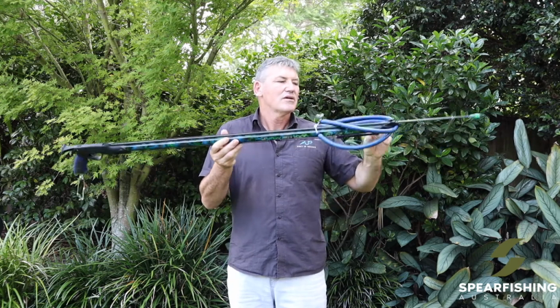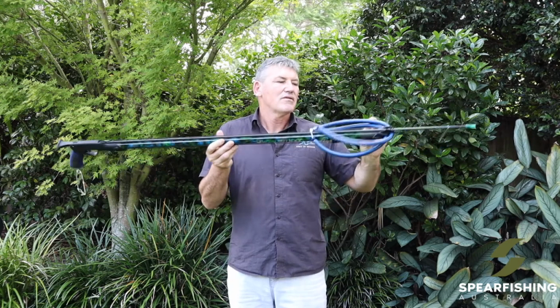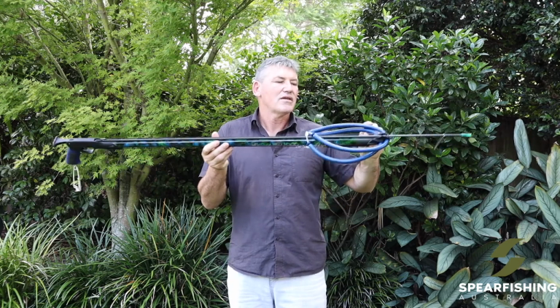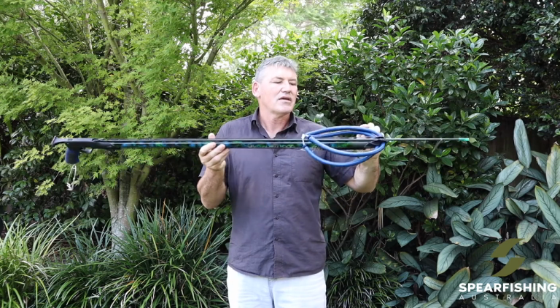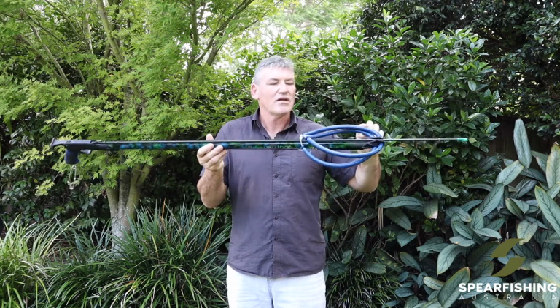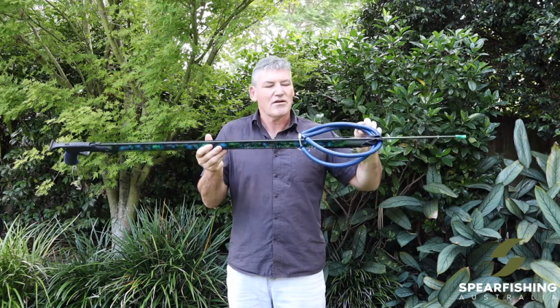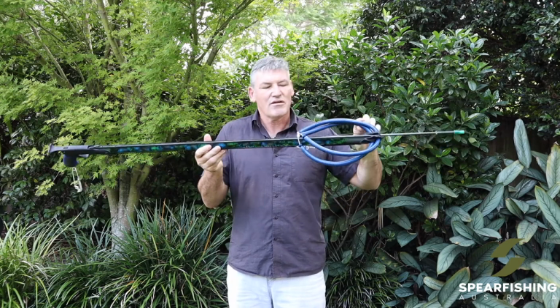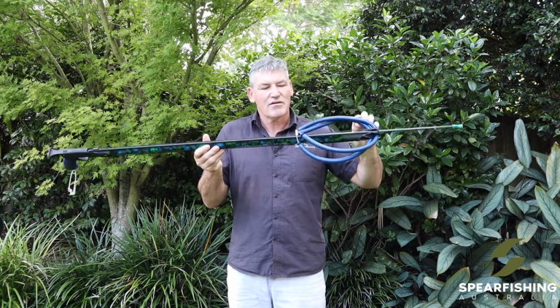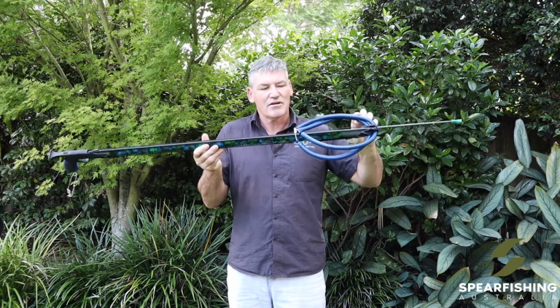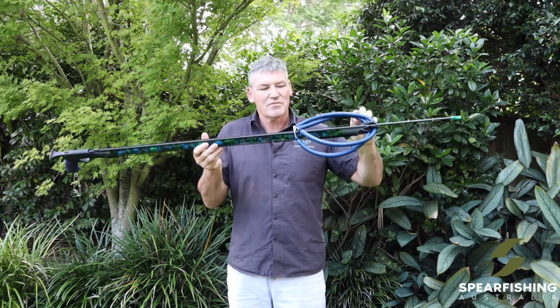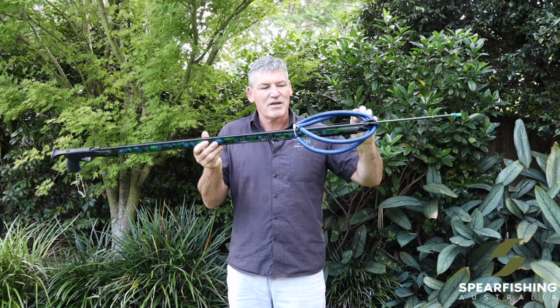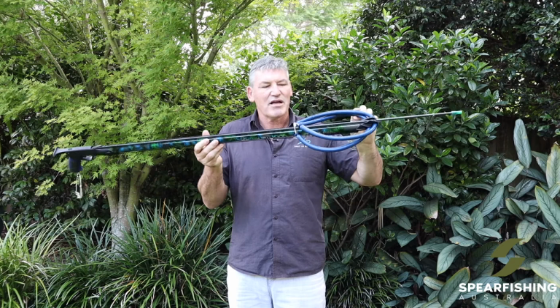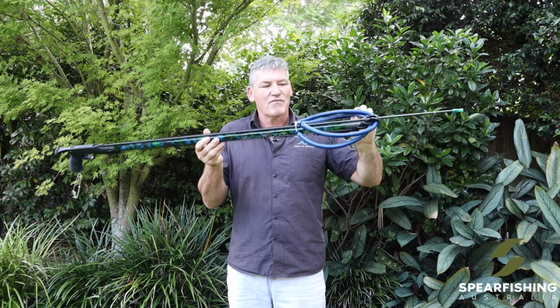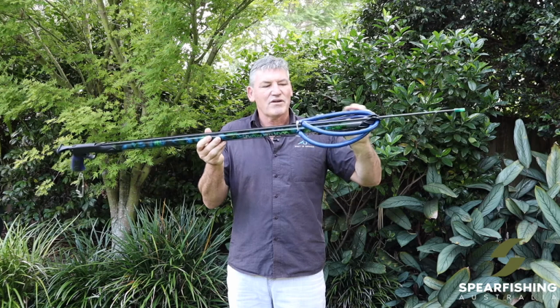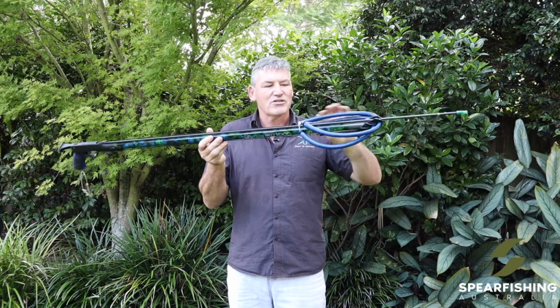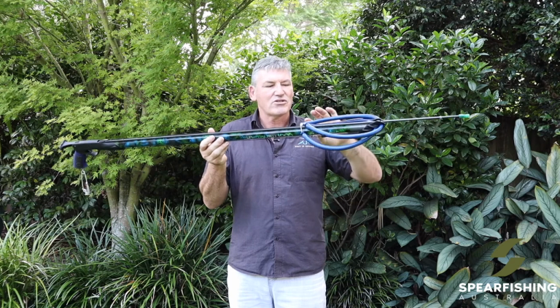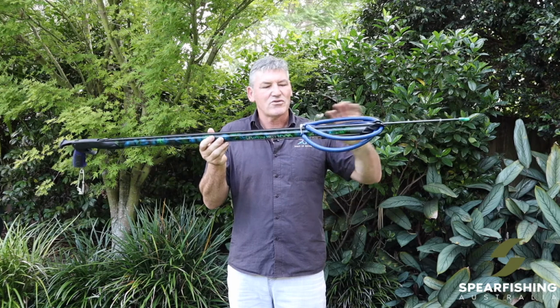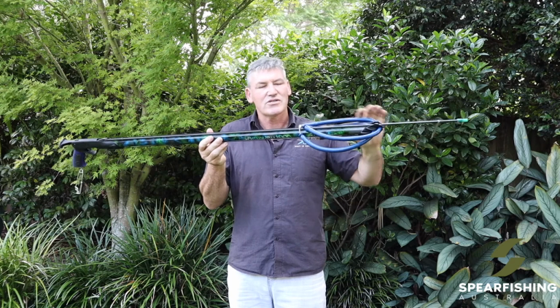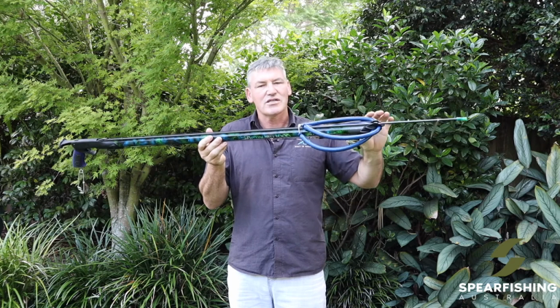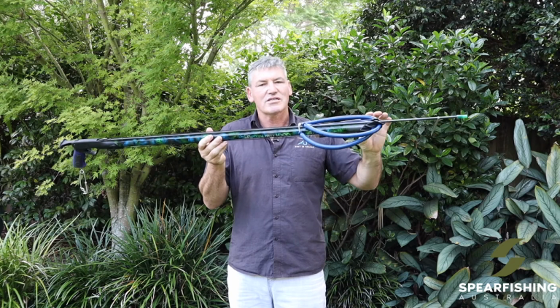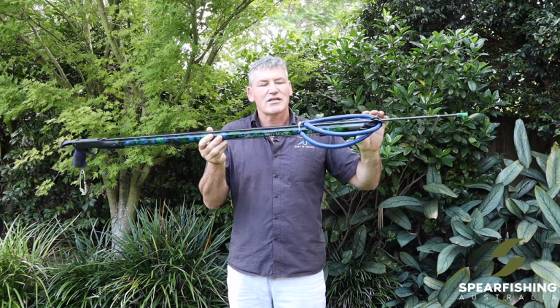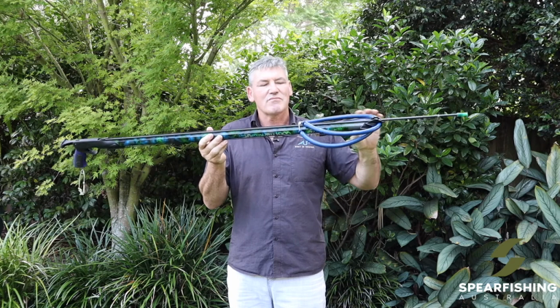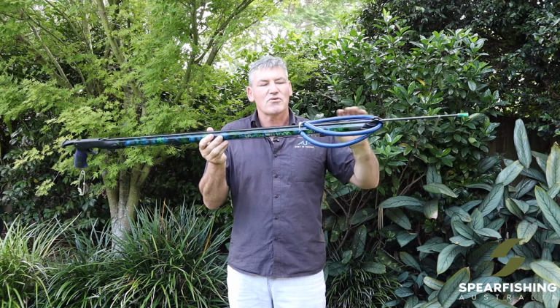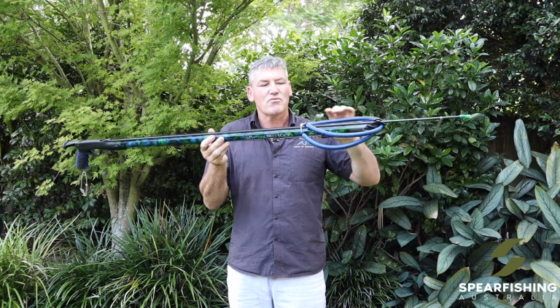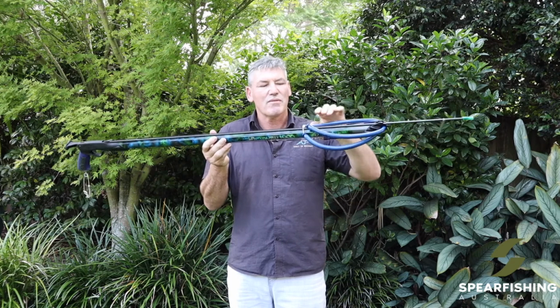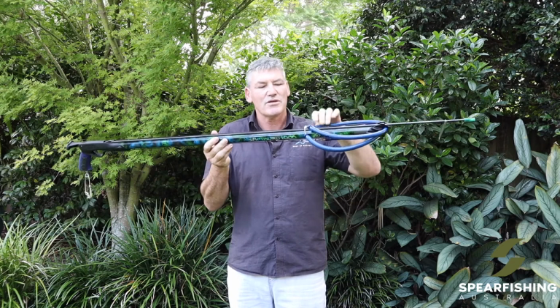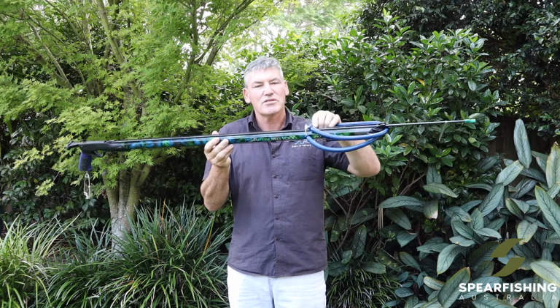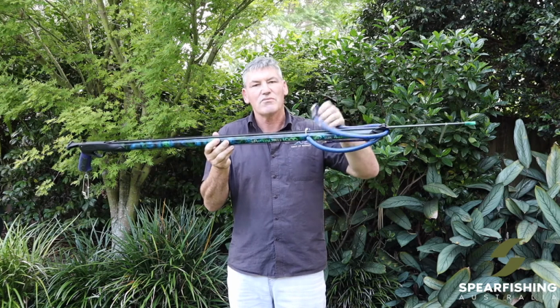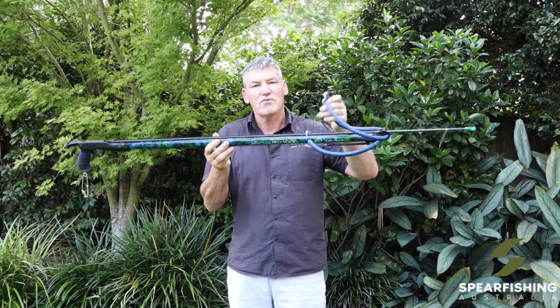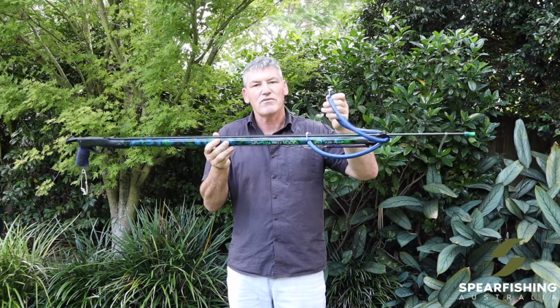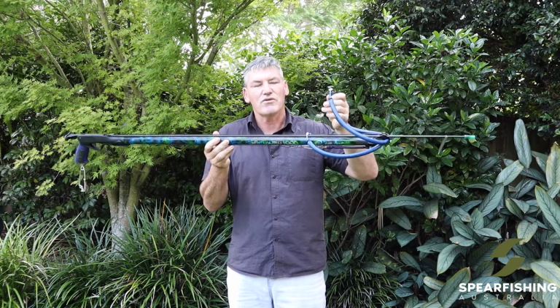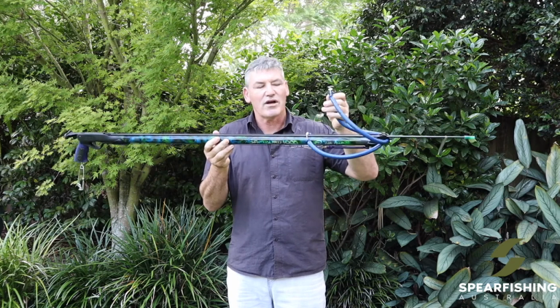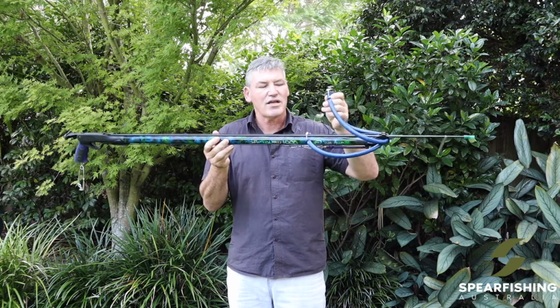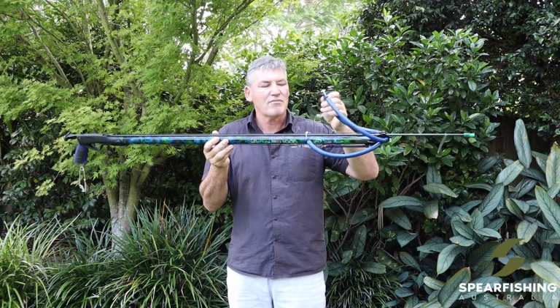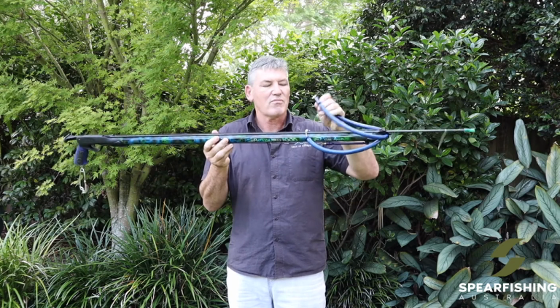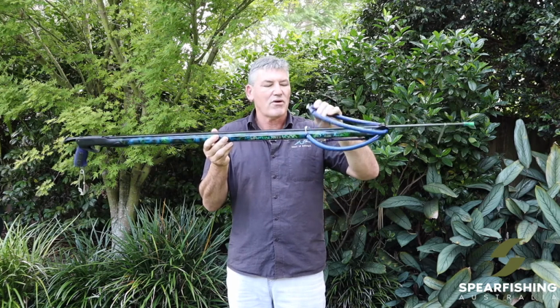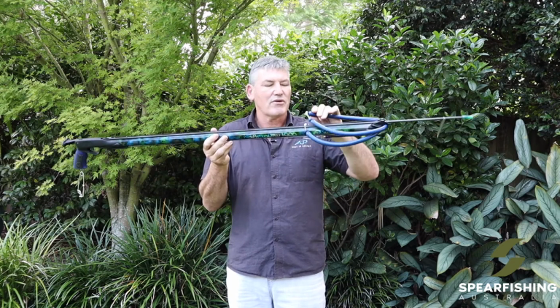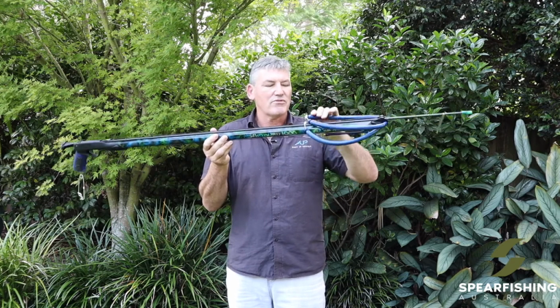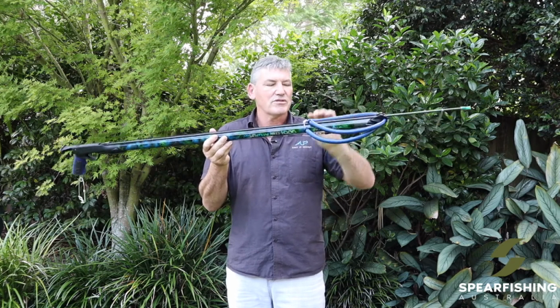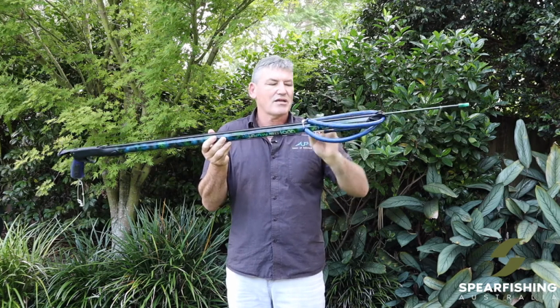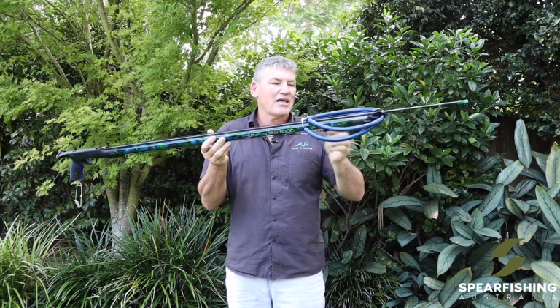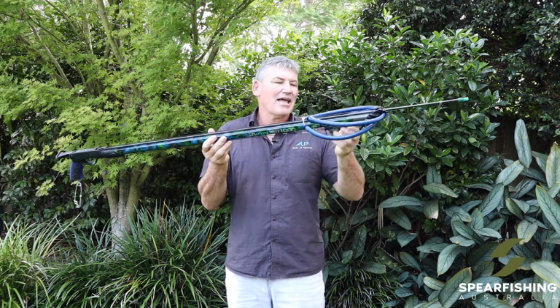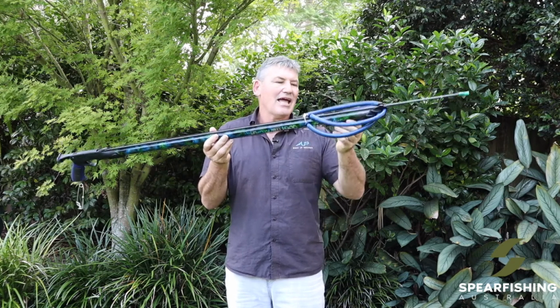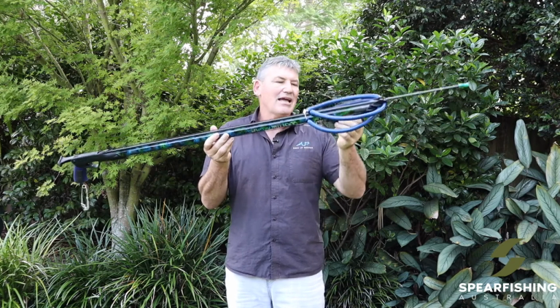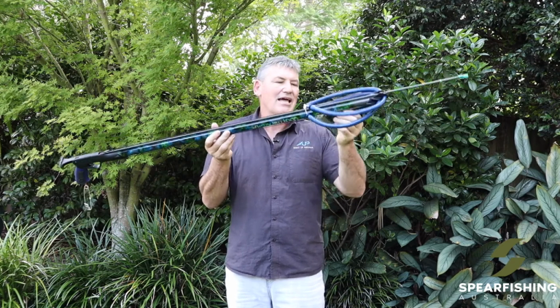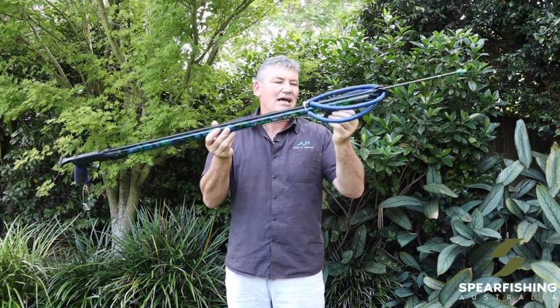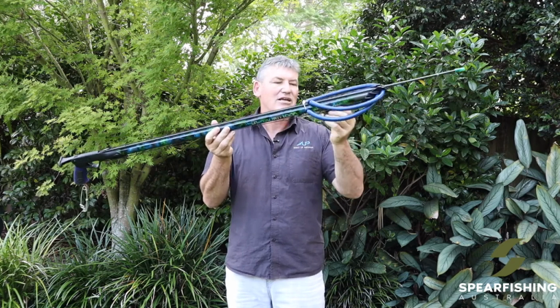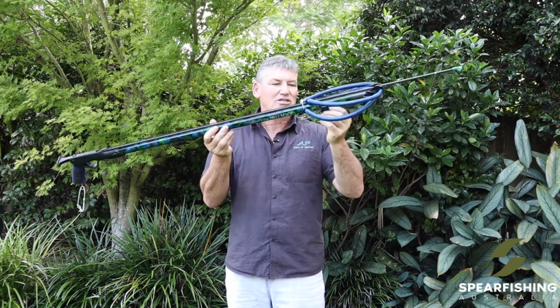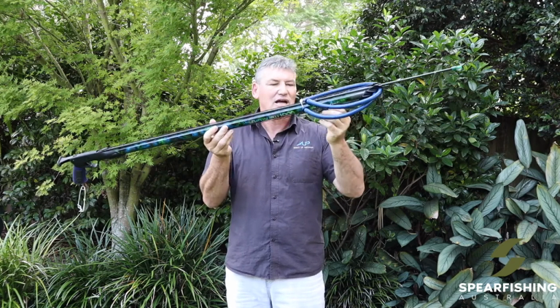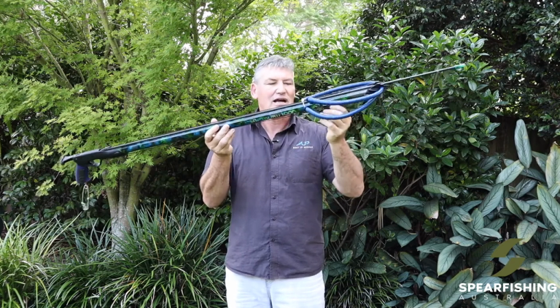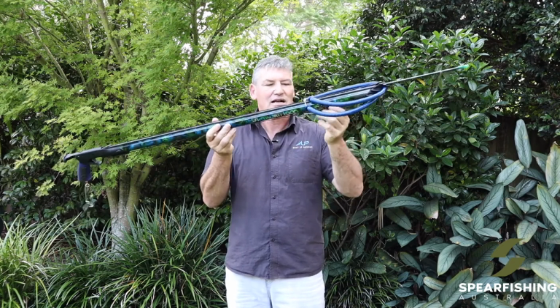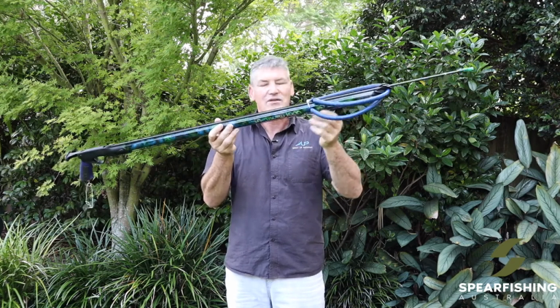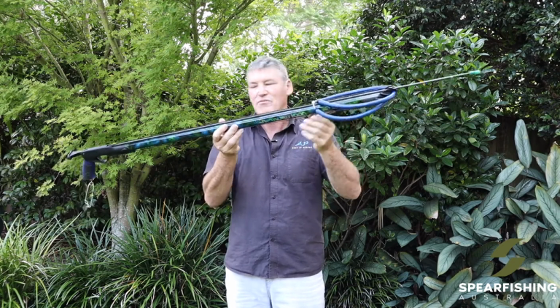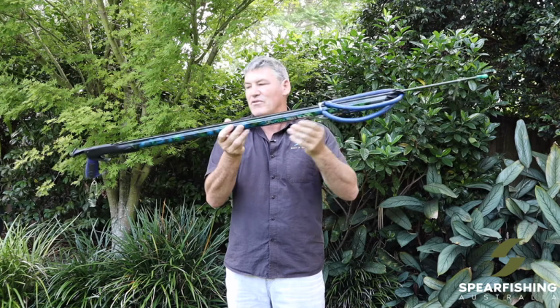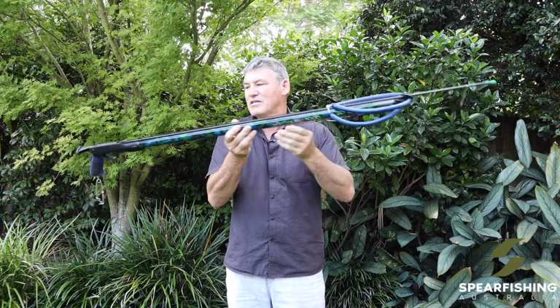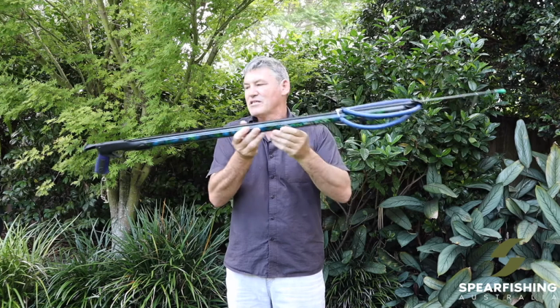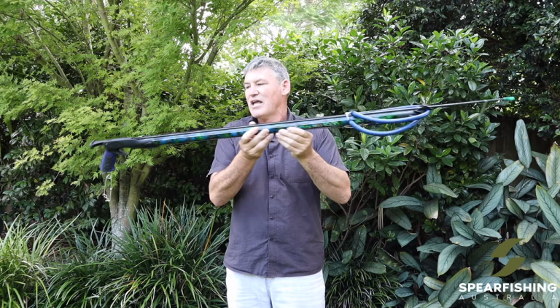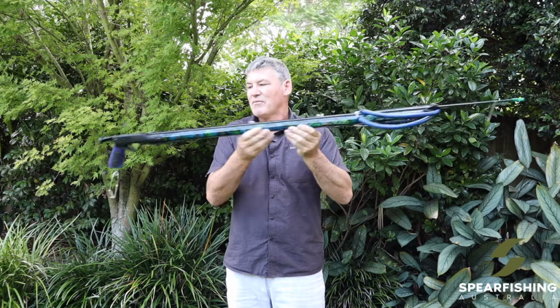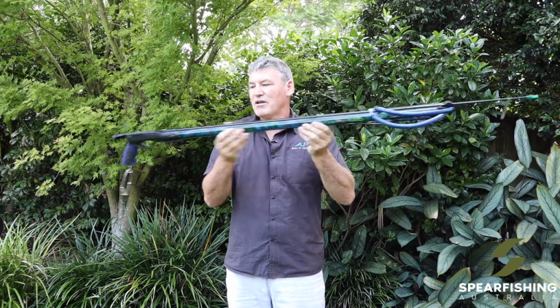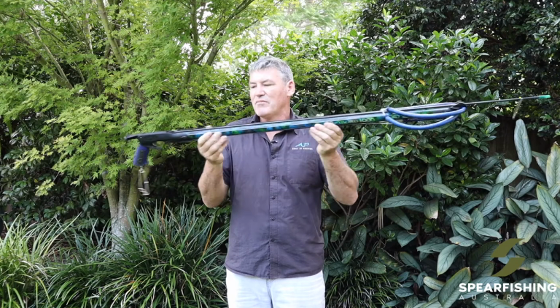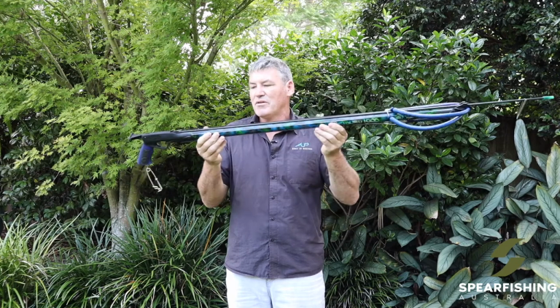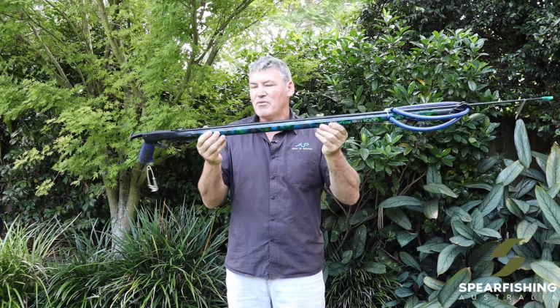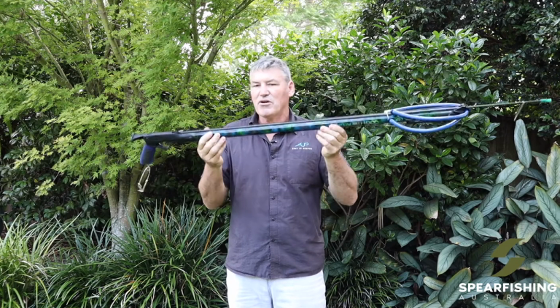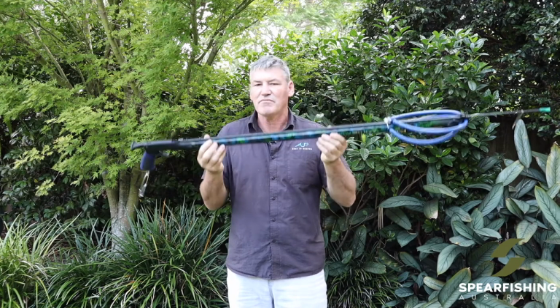The spear gun features two 16mm rubbers with Dyneema bridles and a shark clip with a snap clip at the bottom.